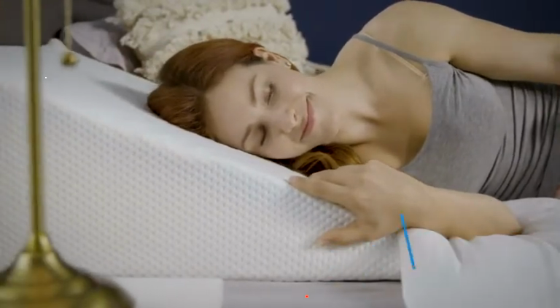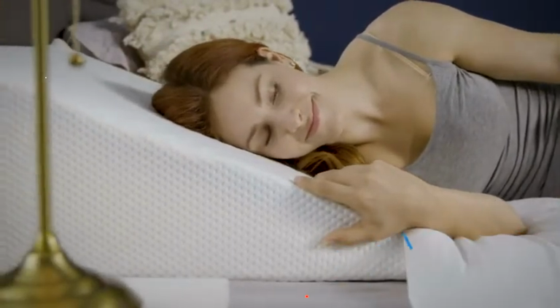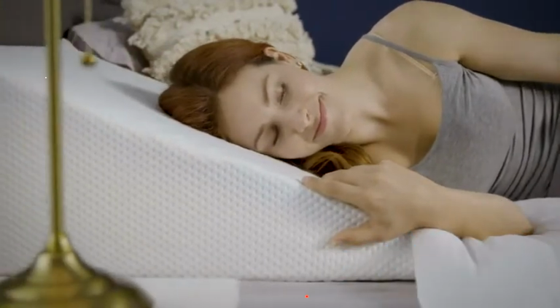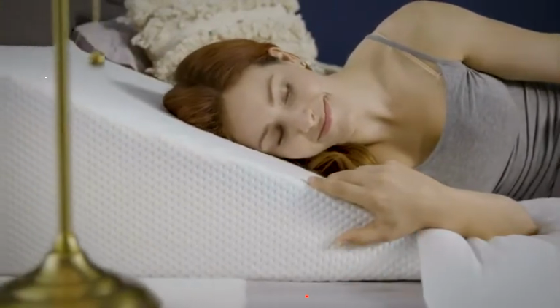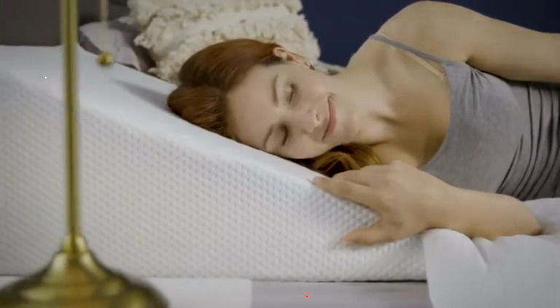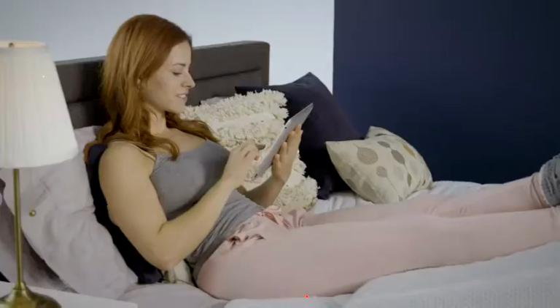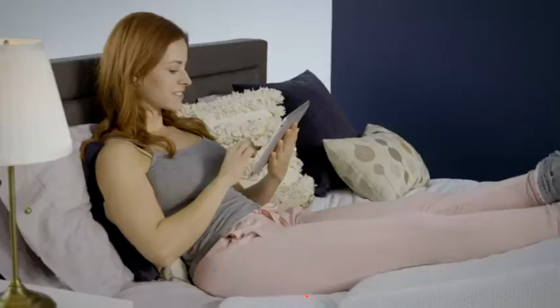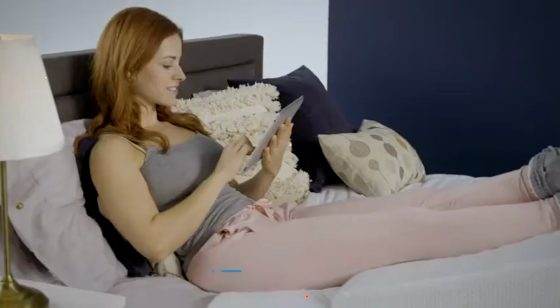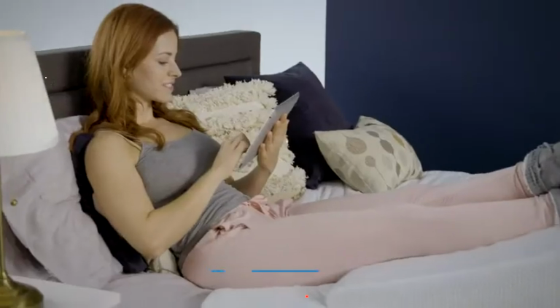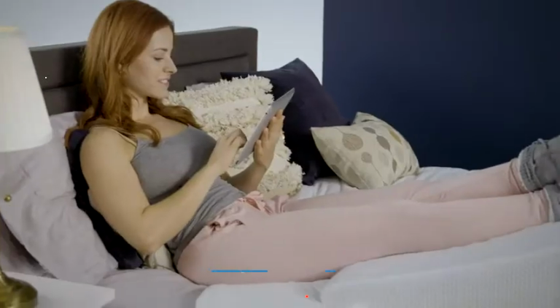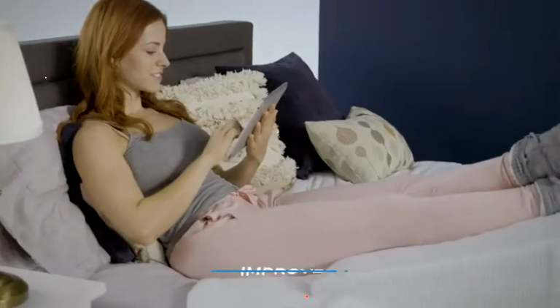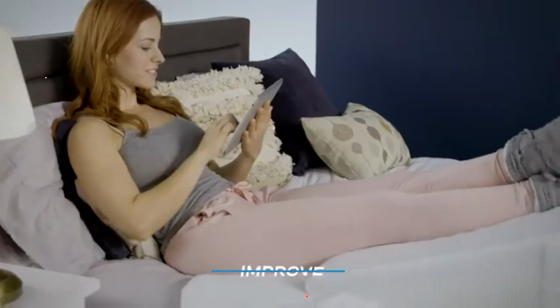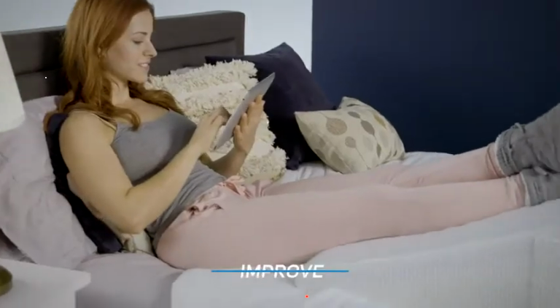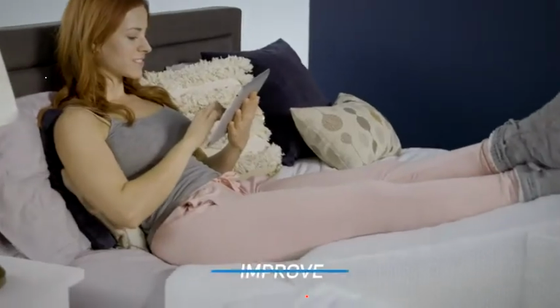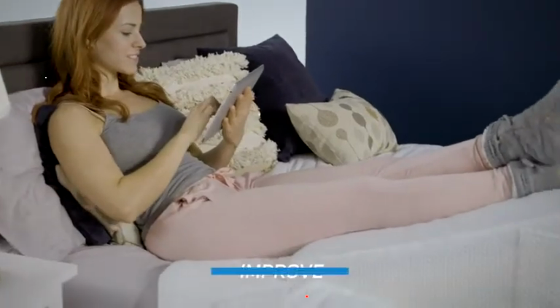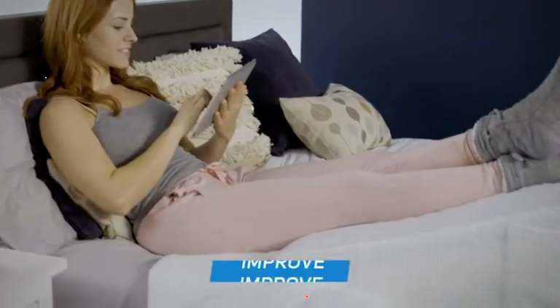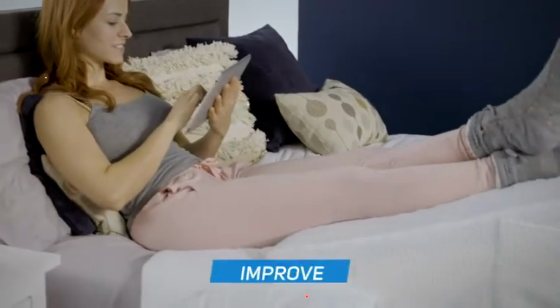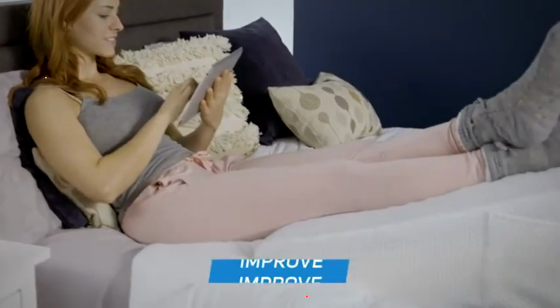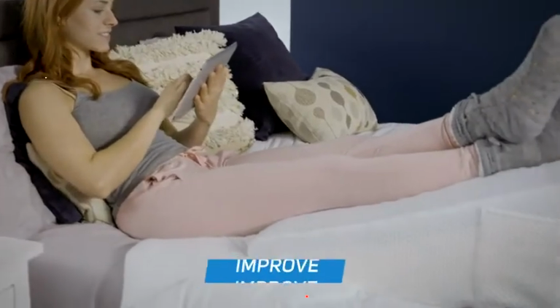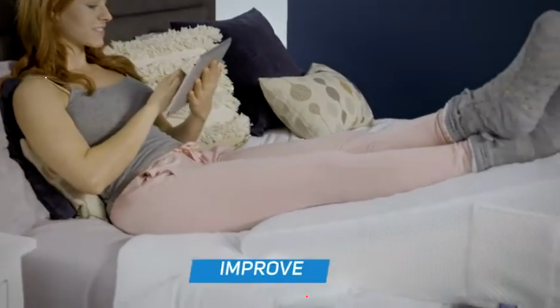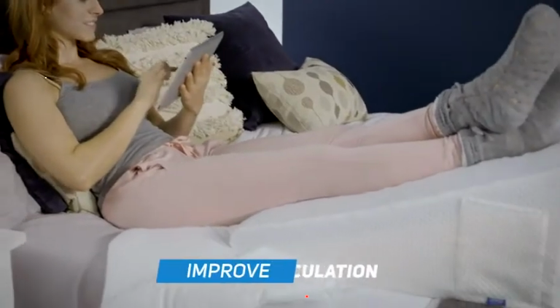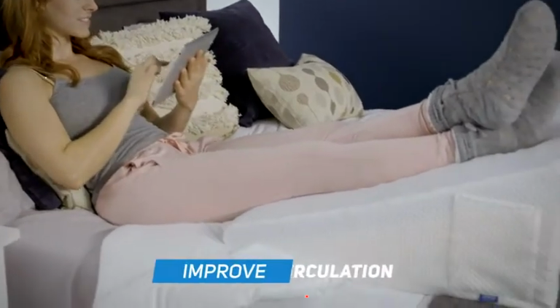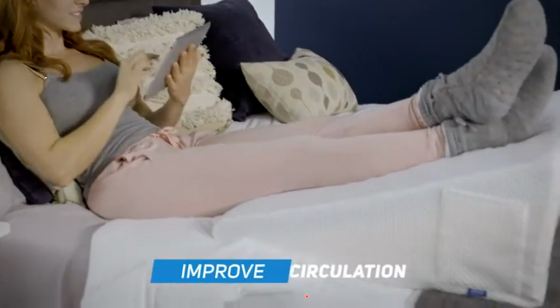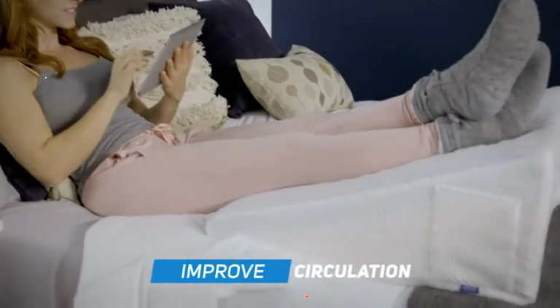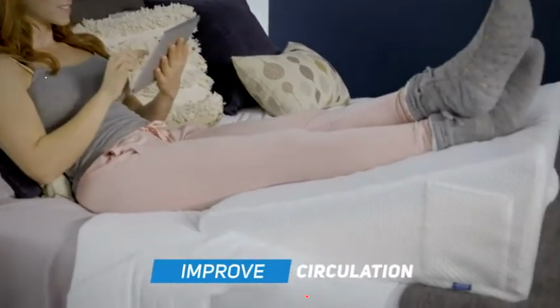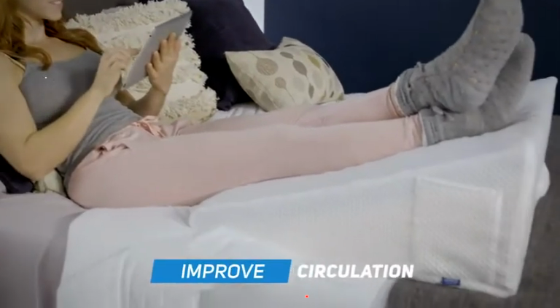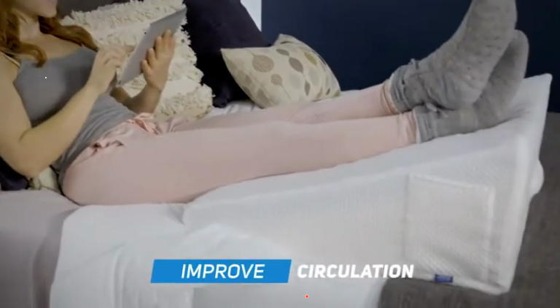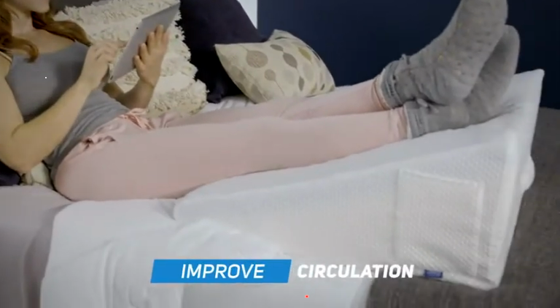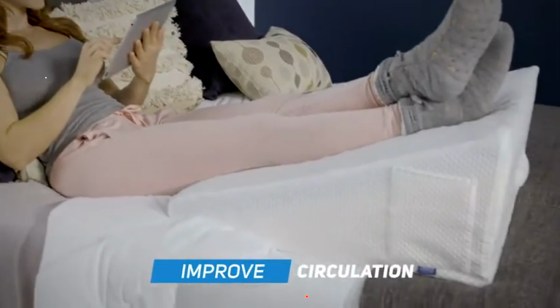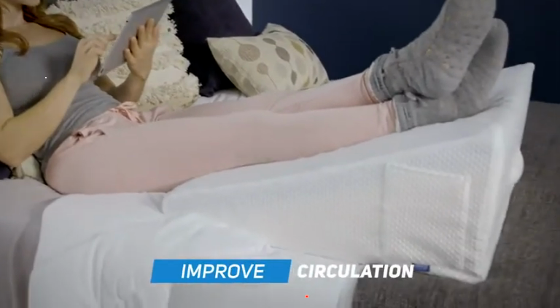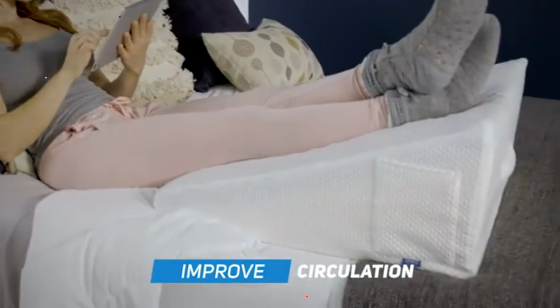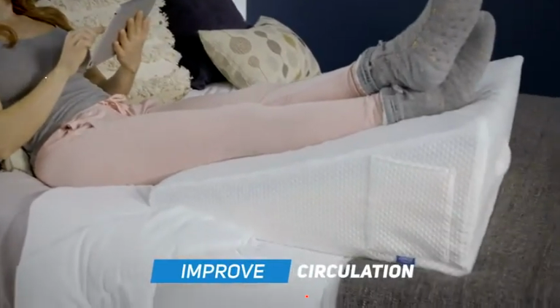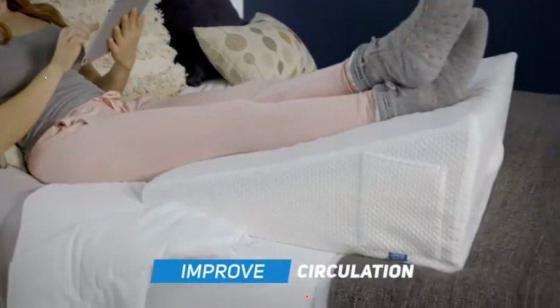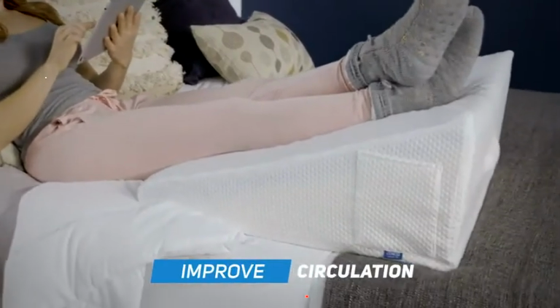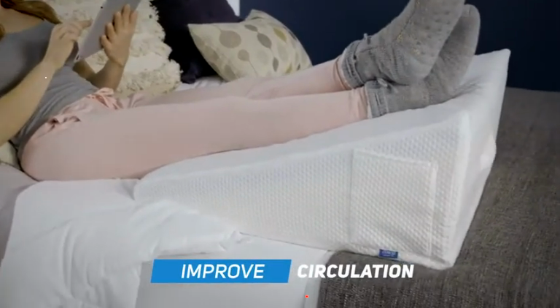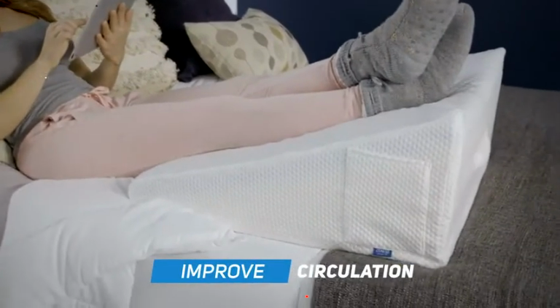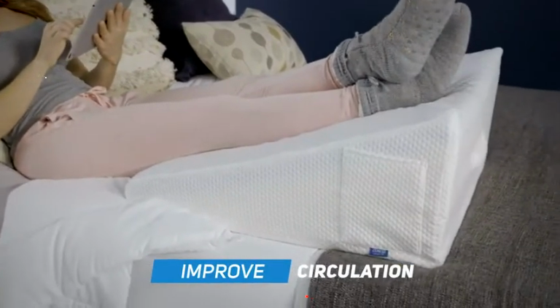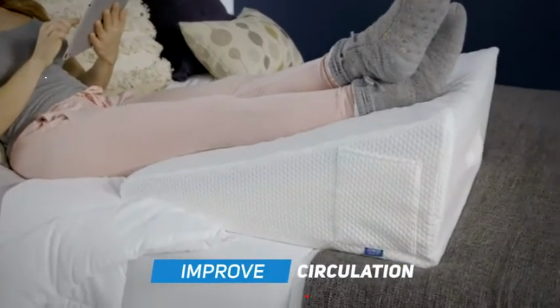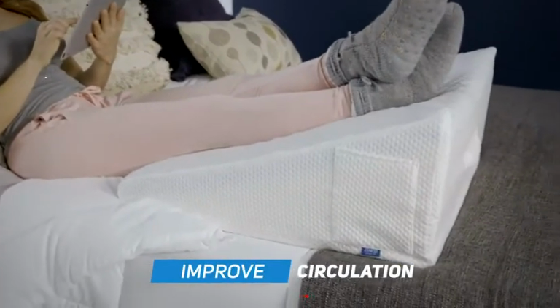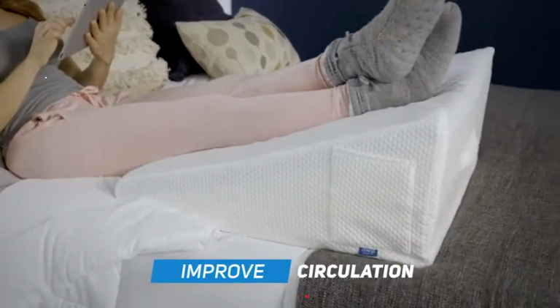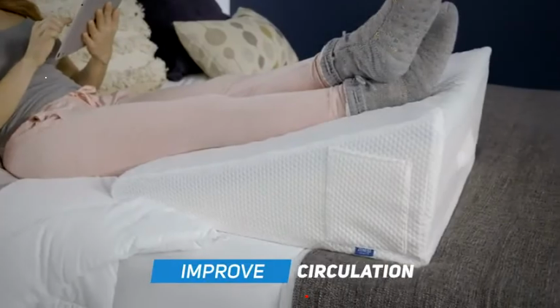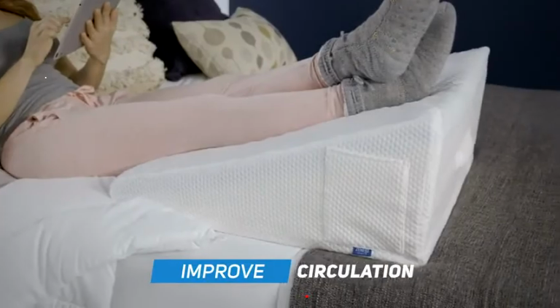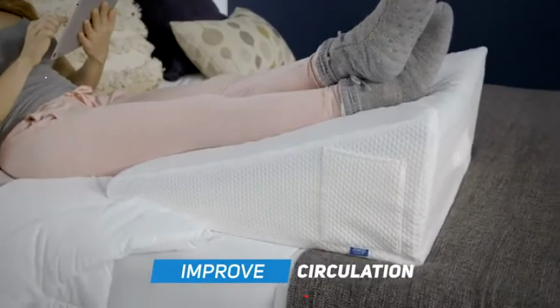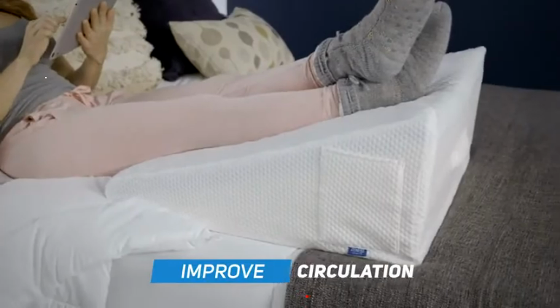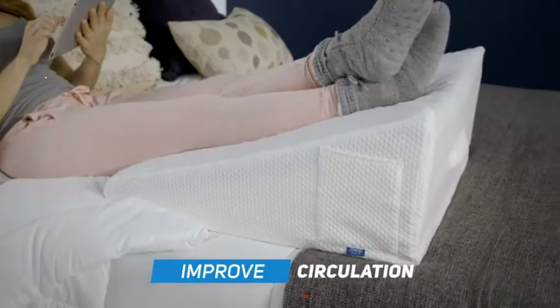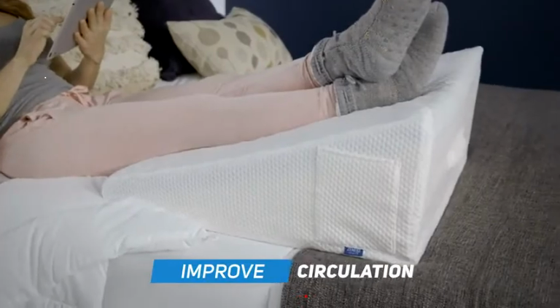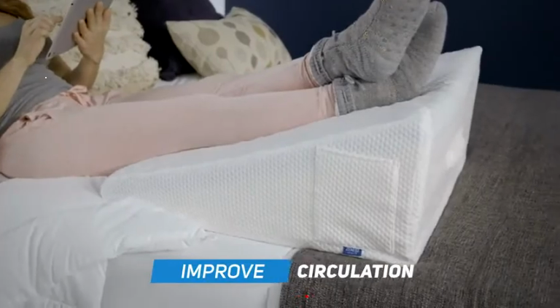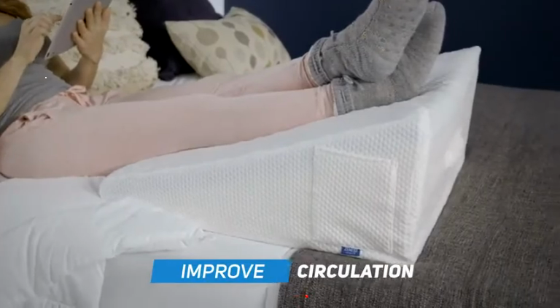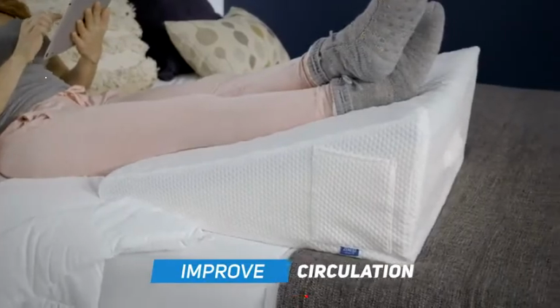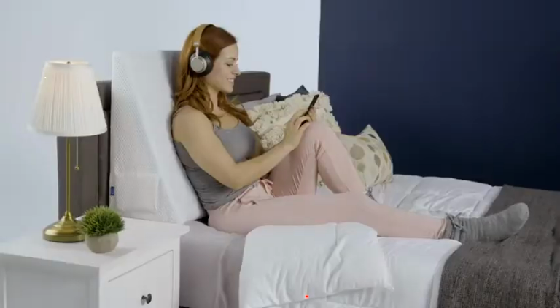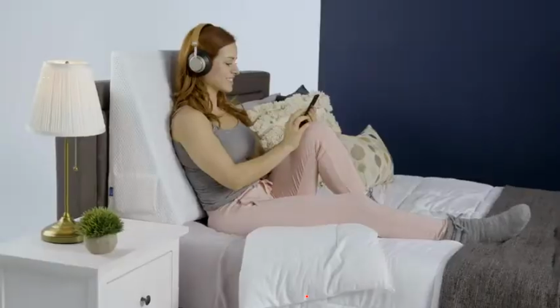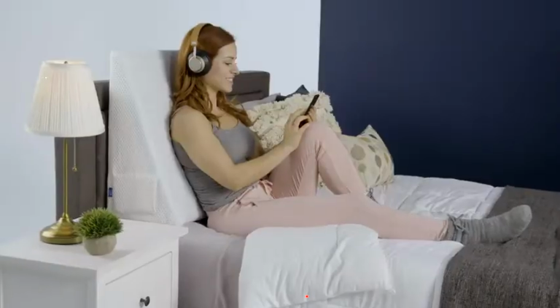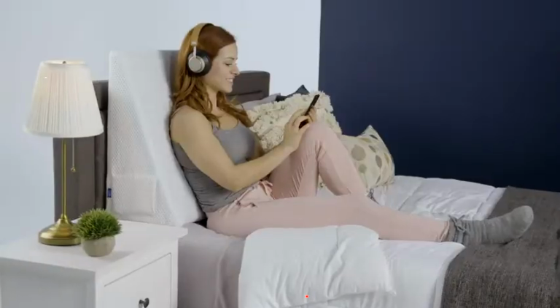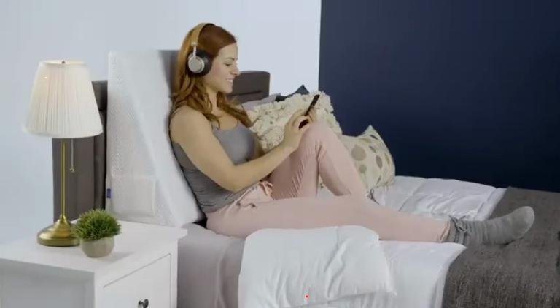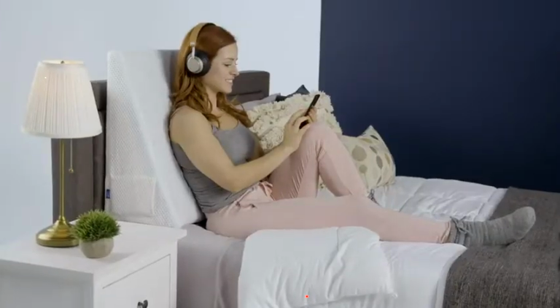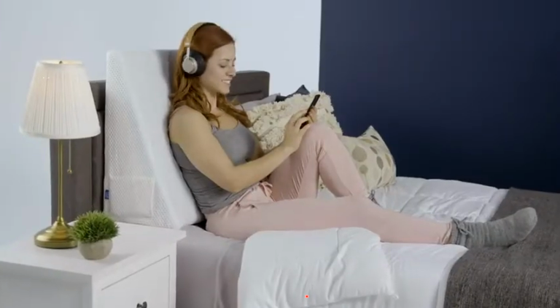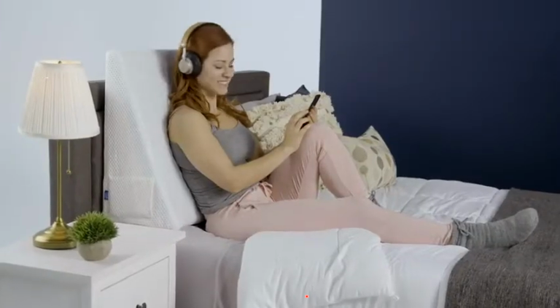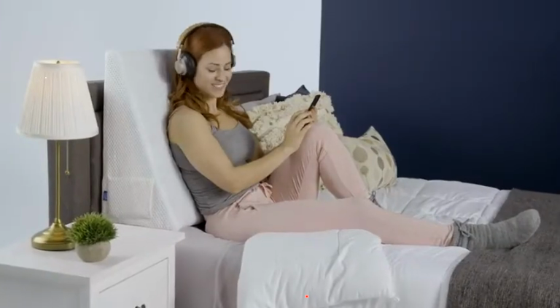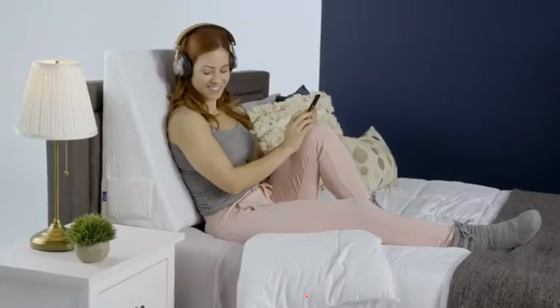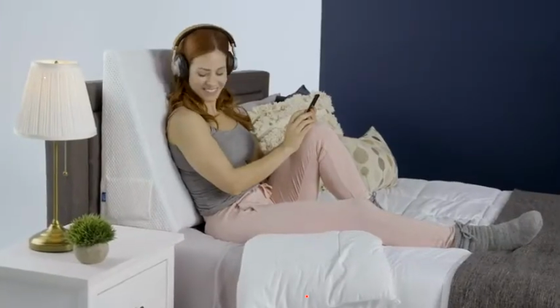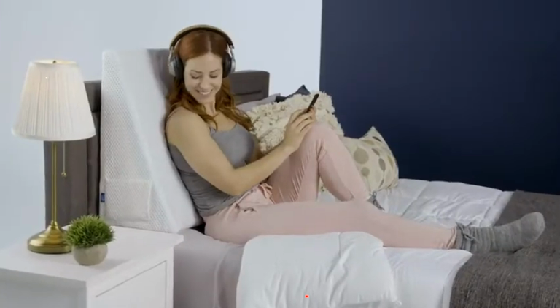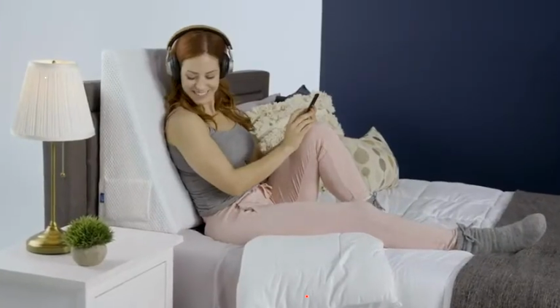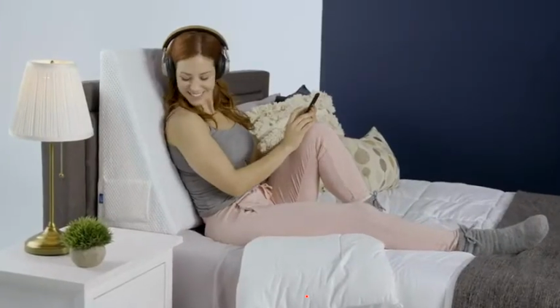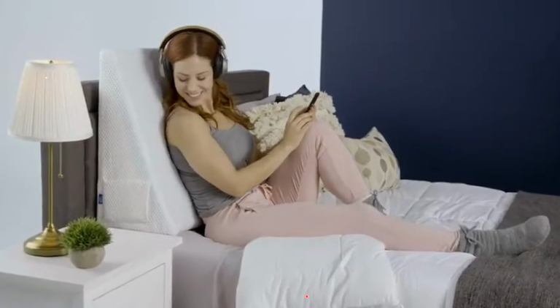Or, keep your legs propped up for better blood circulation and pain recovery. So many different uses.